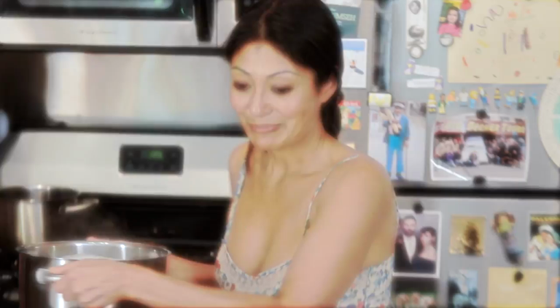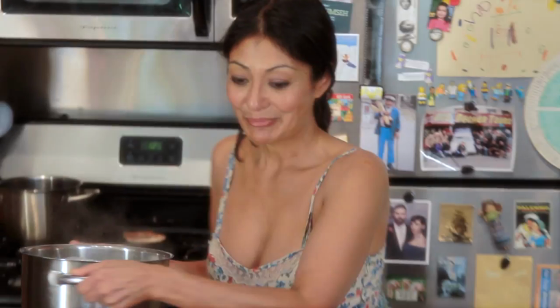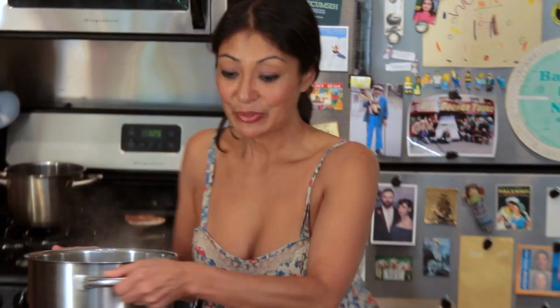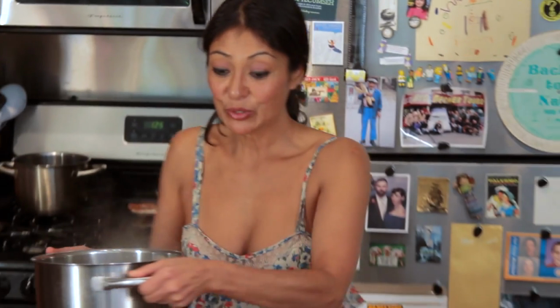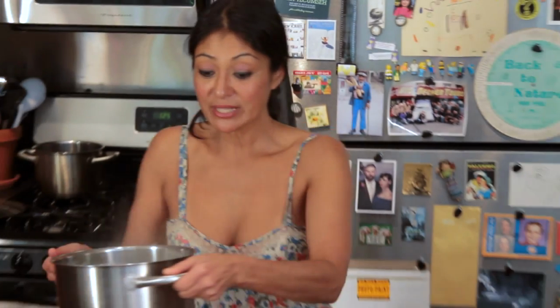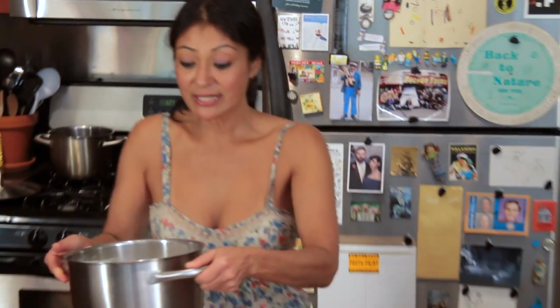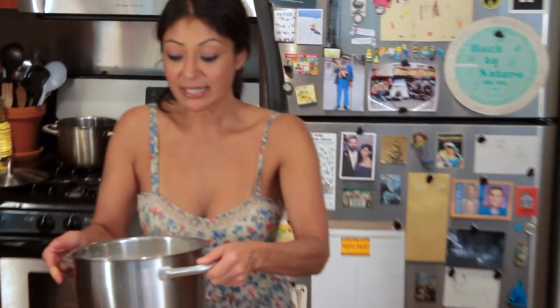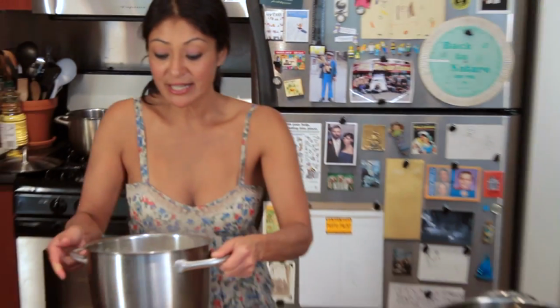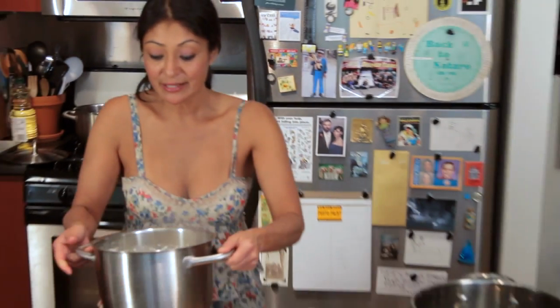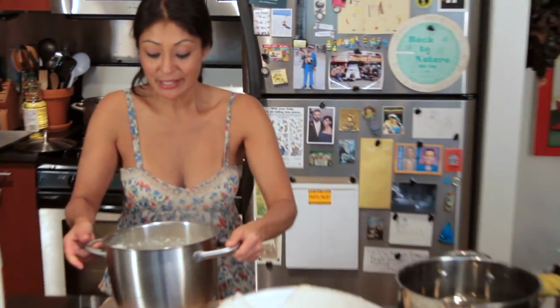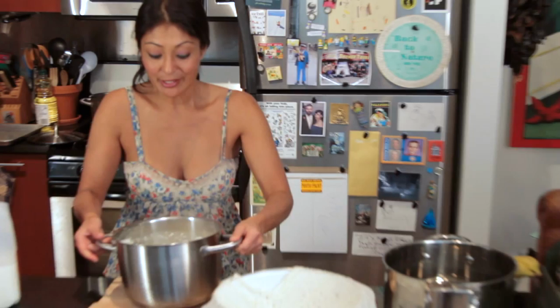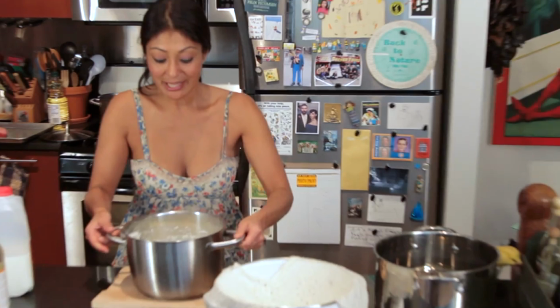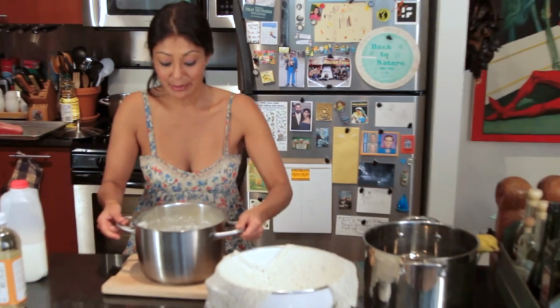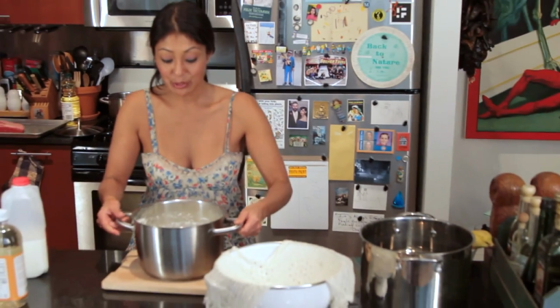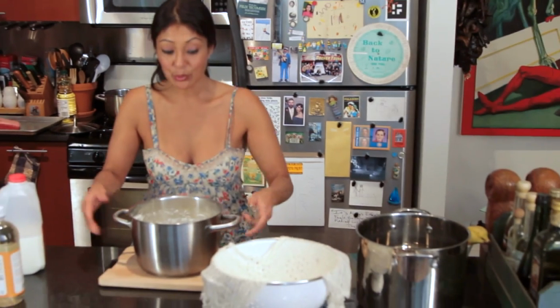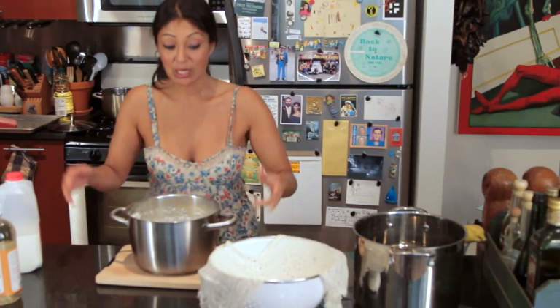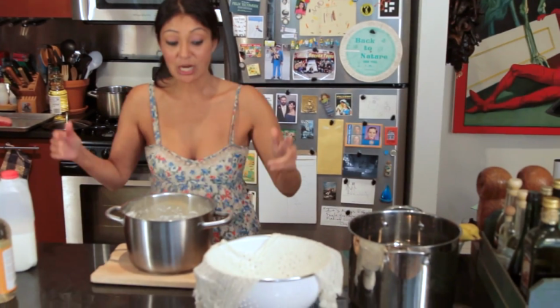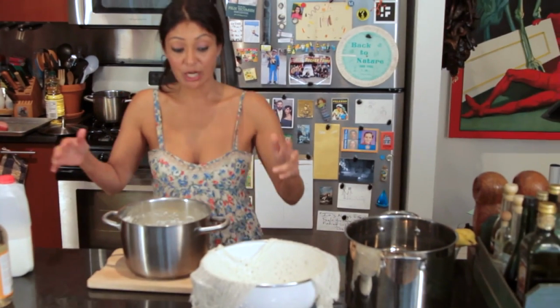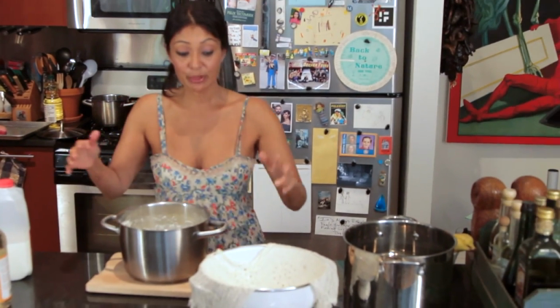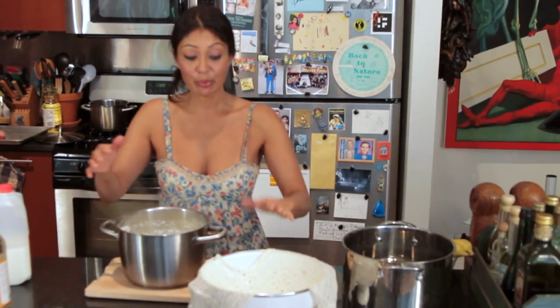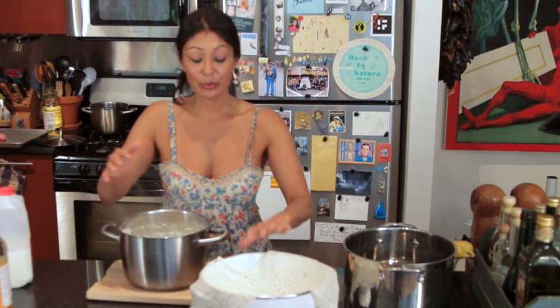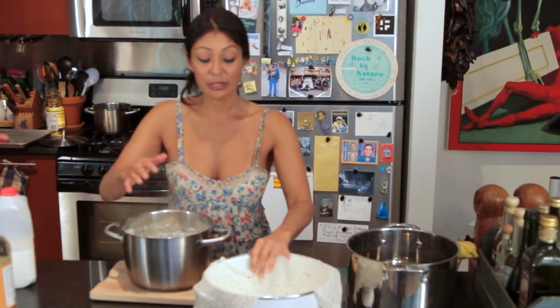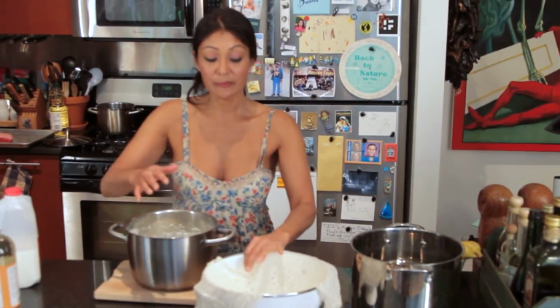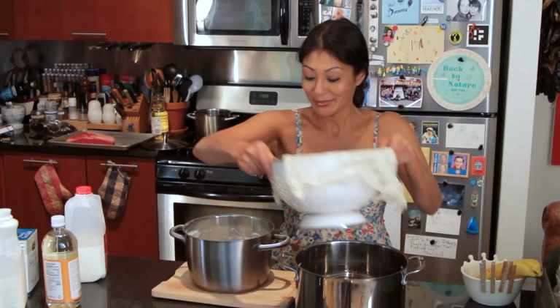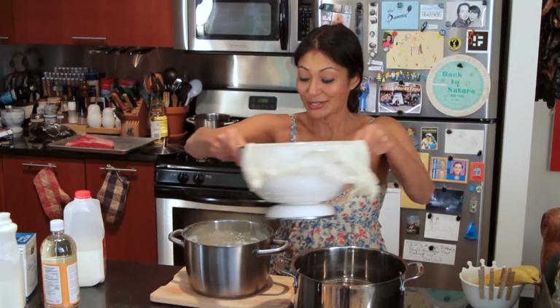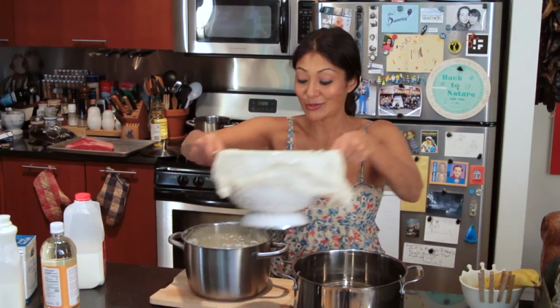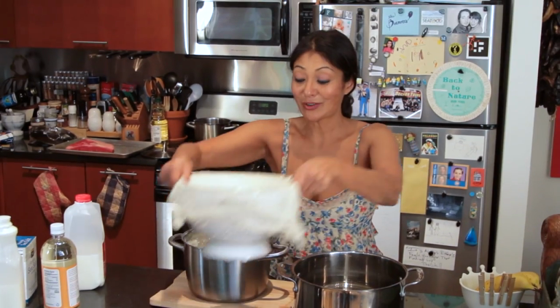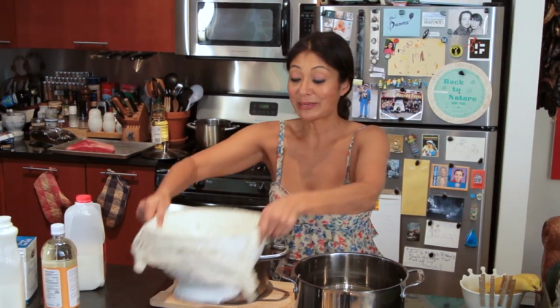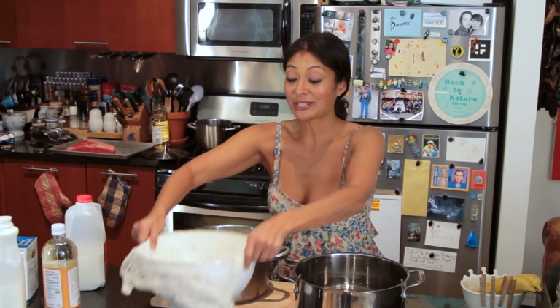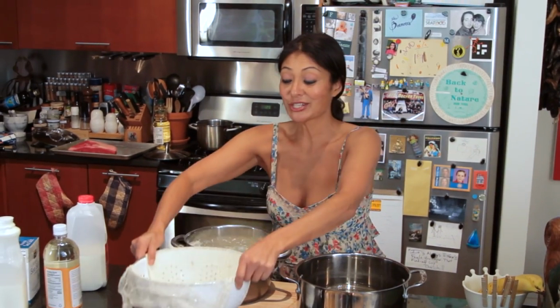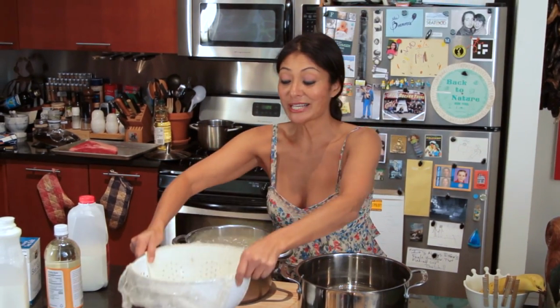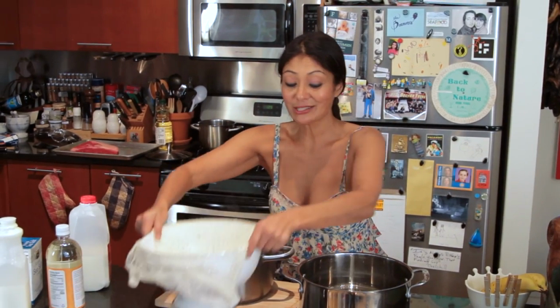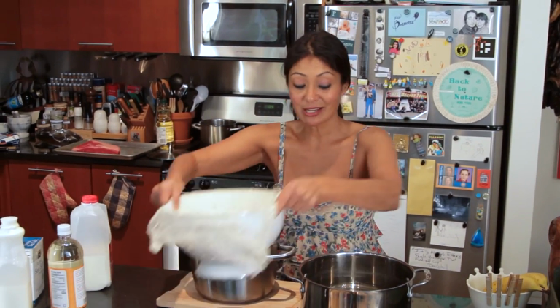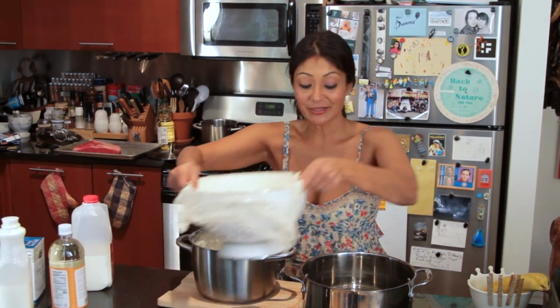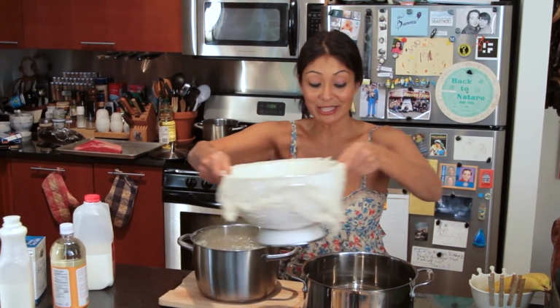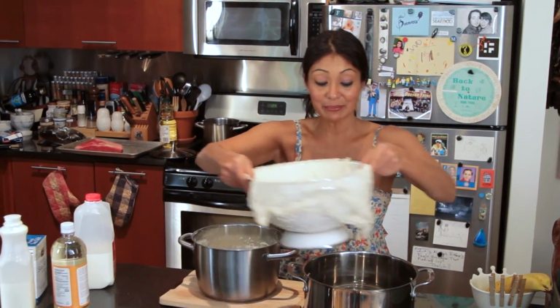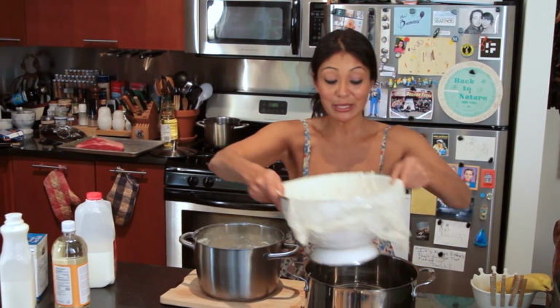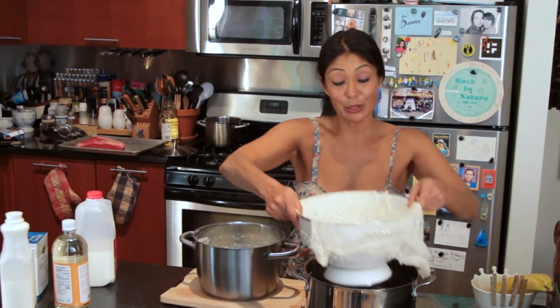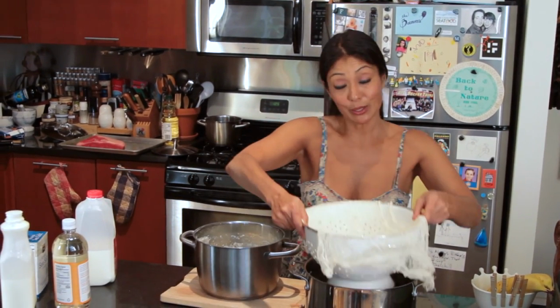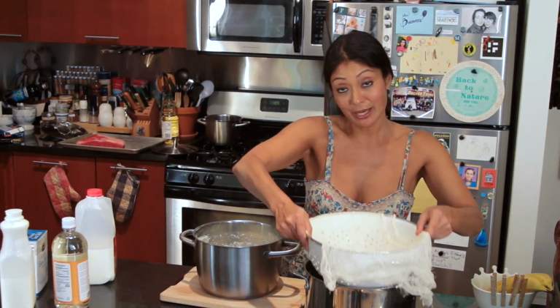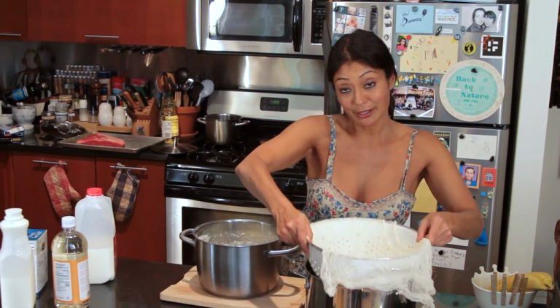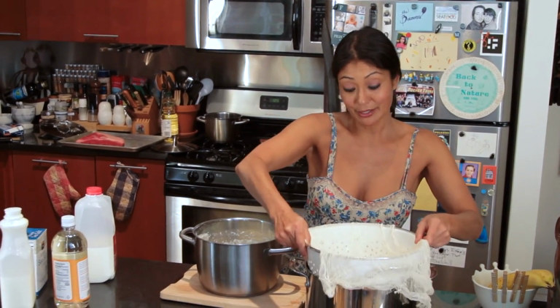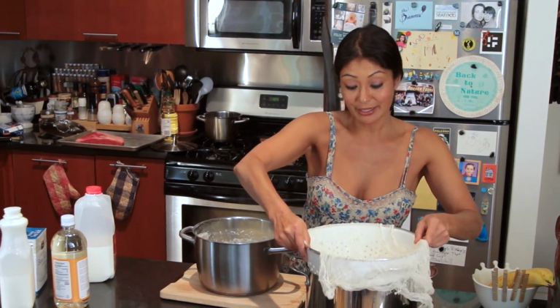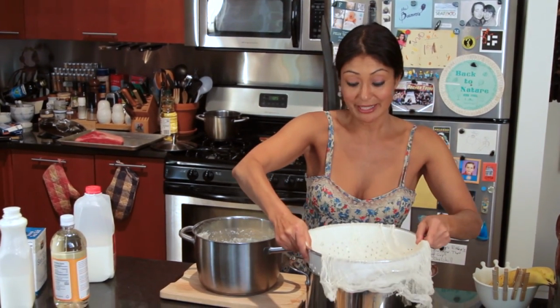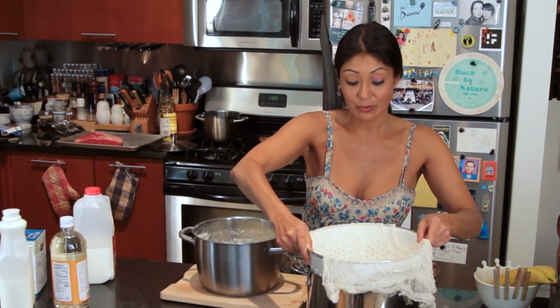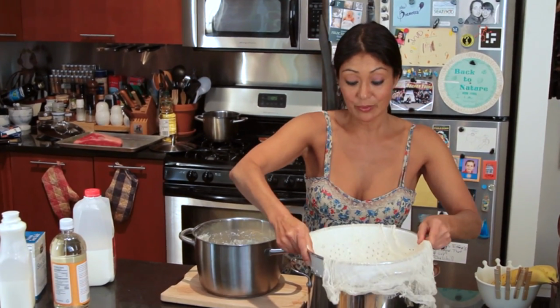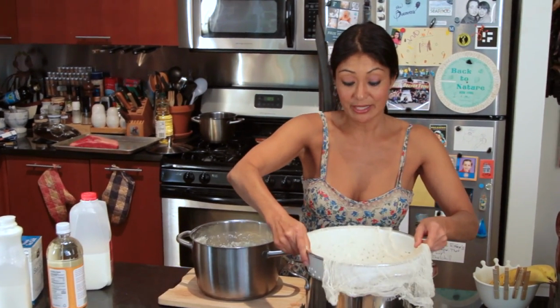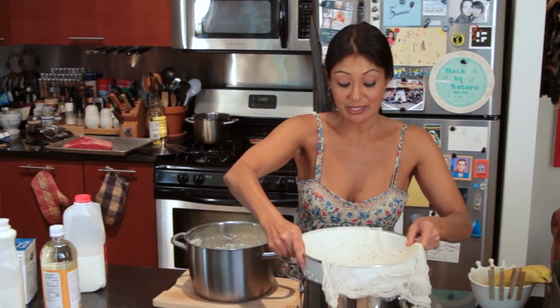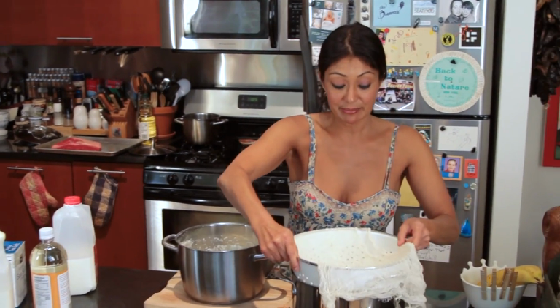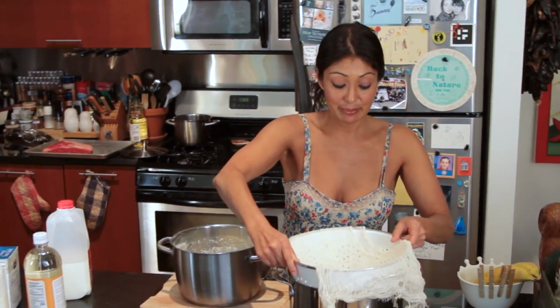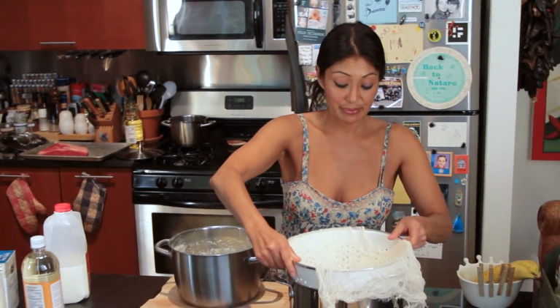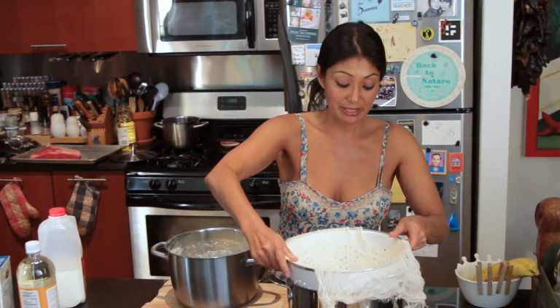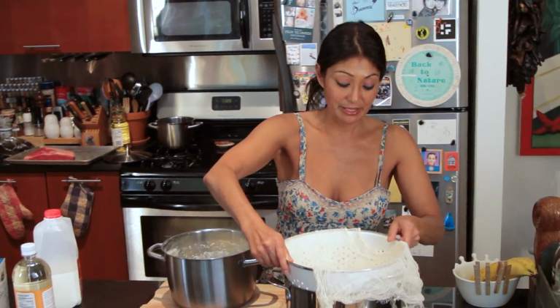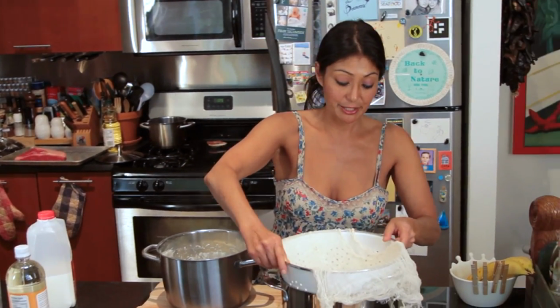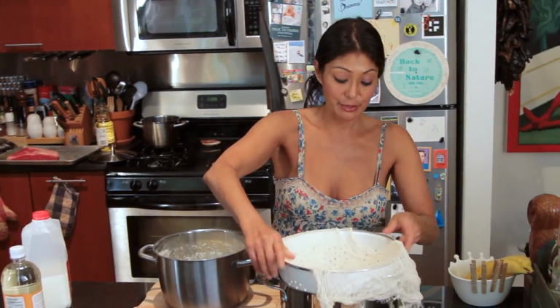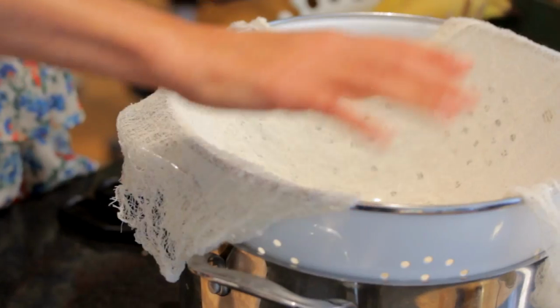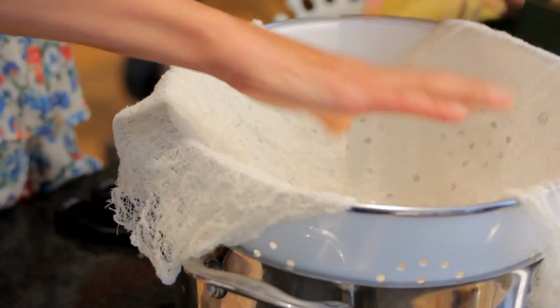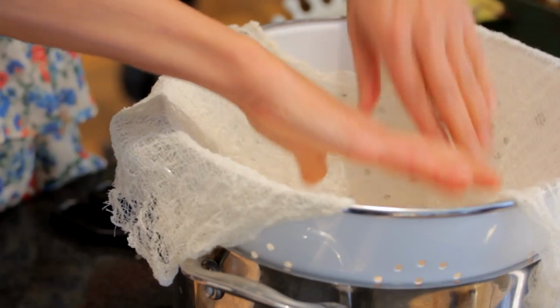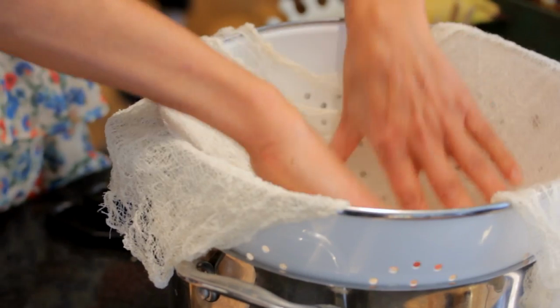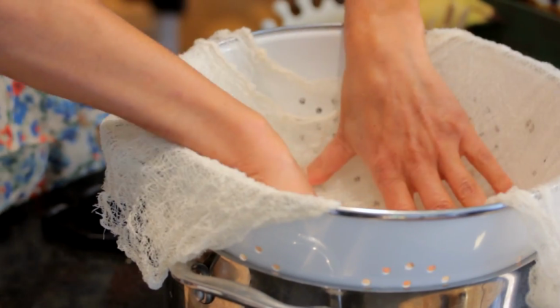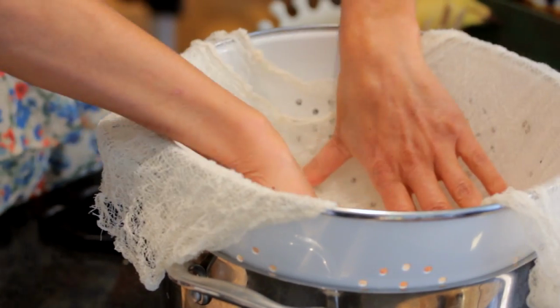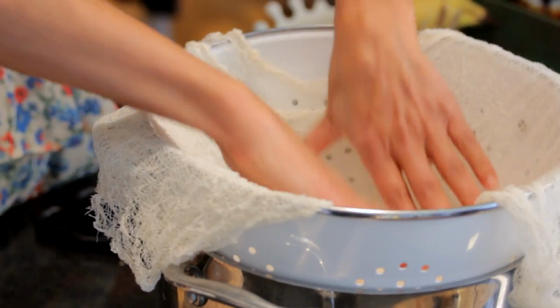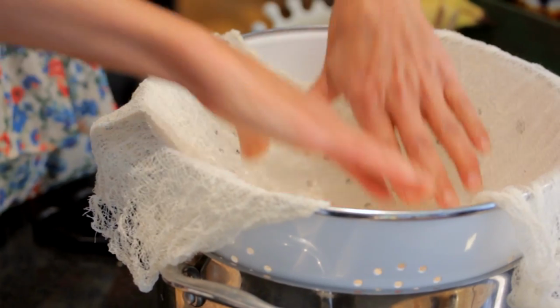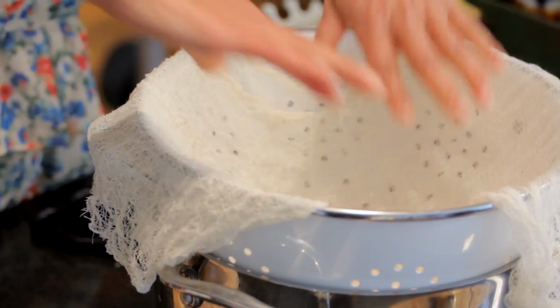Milk is done — it came to a hard boil. So I have my cheesecloth in my colander, I get it right inside of my pot here so you don't have to go to the sink.